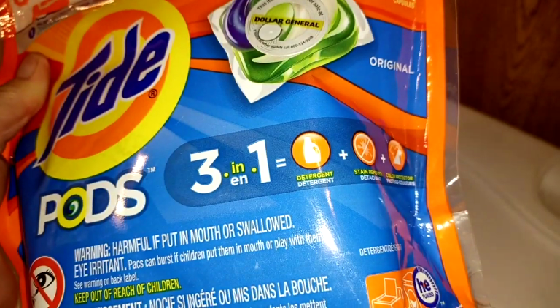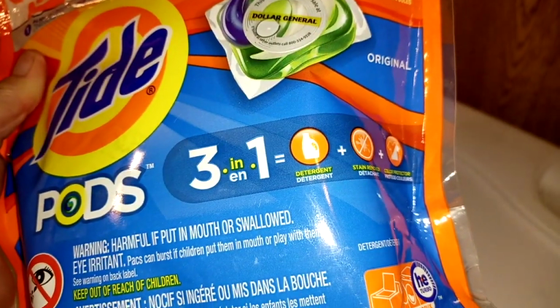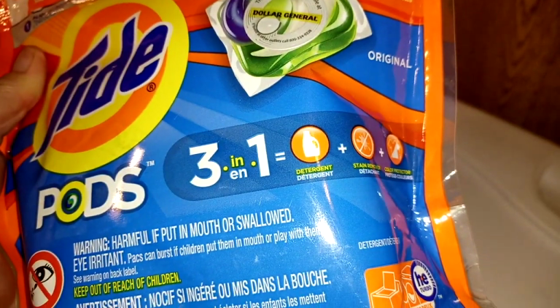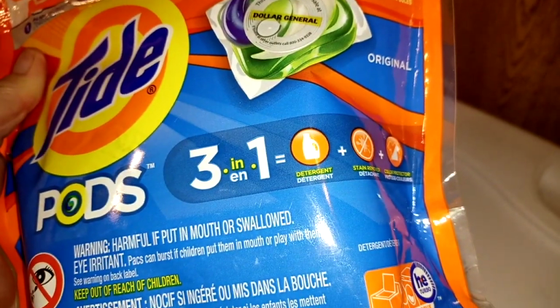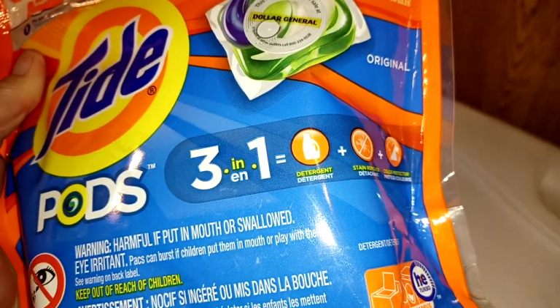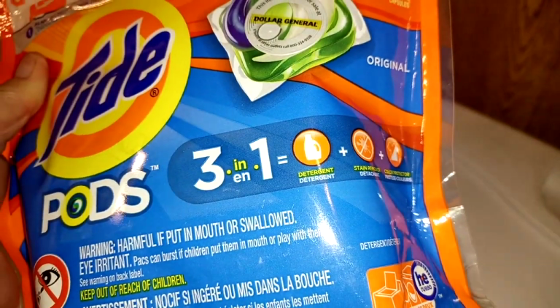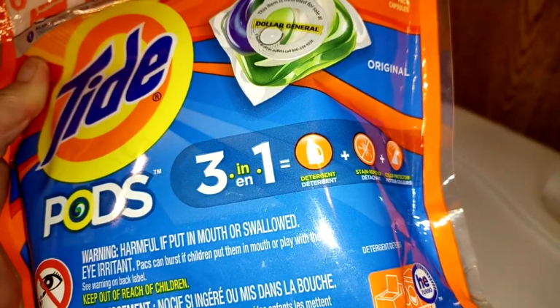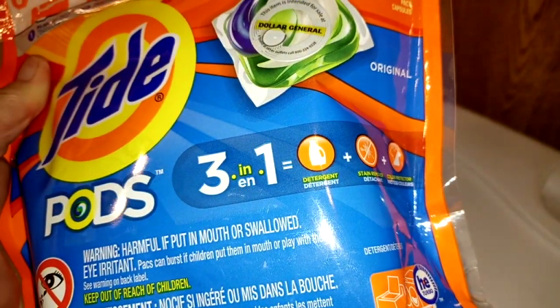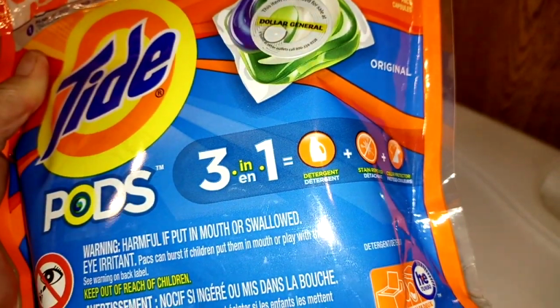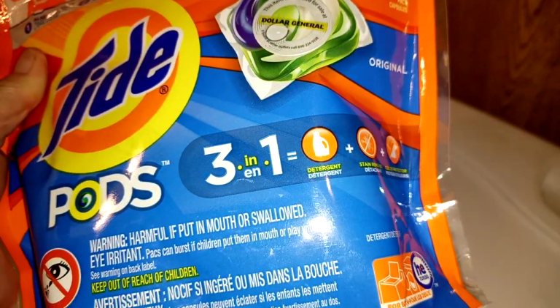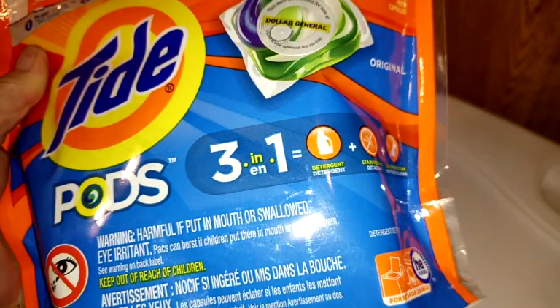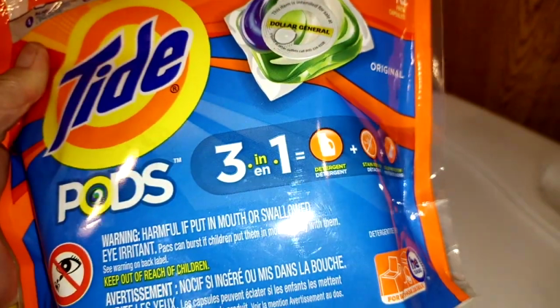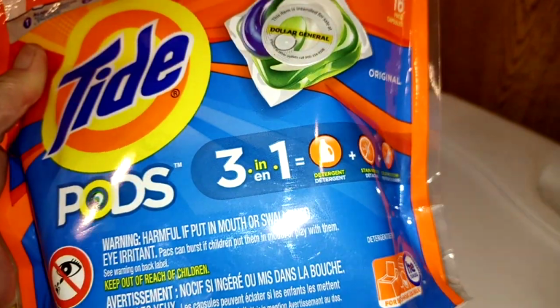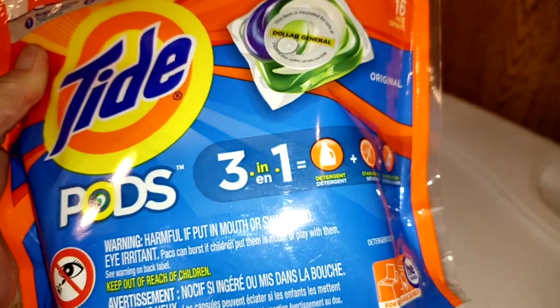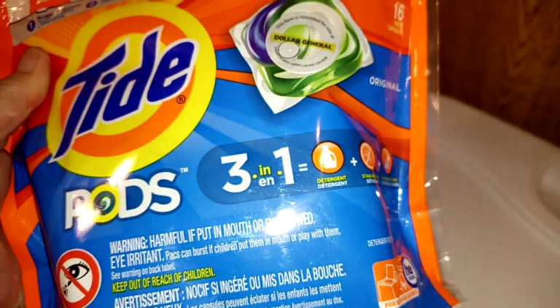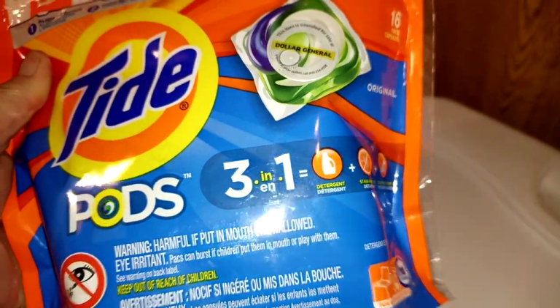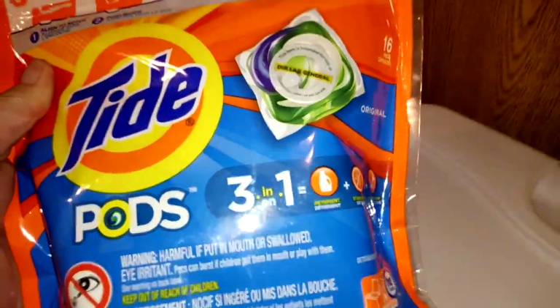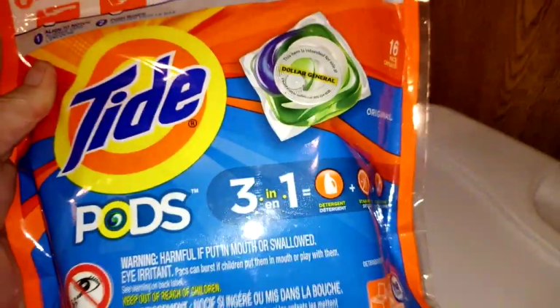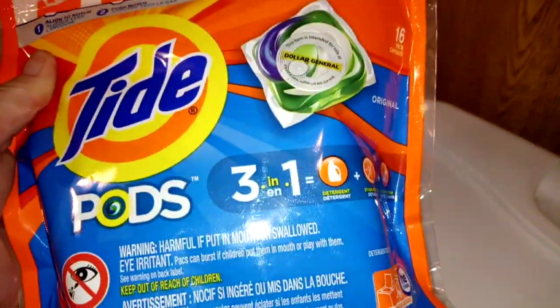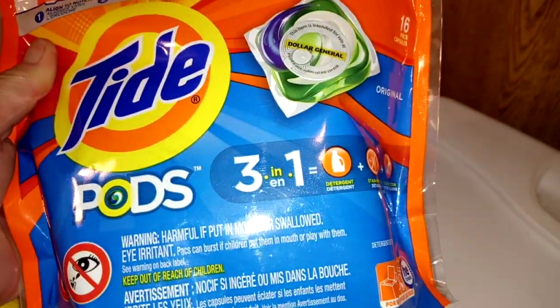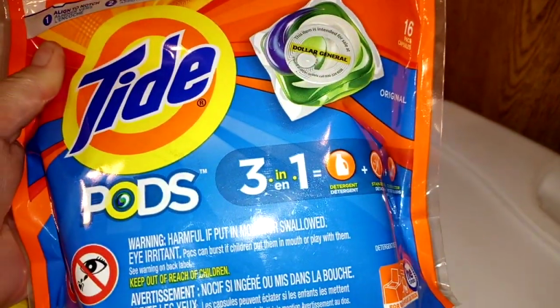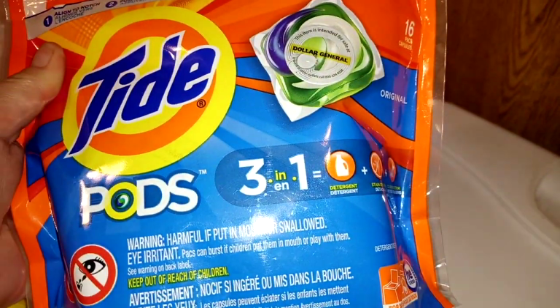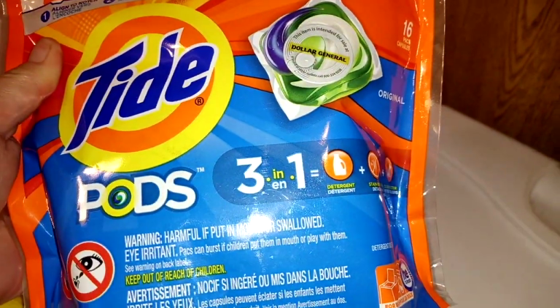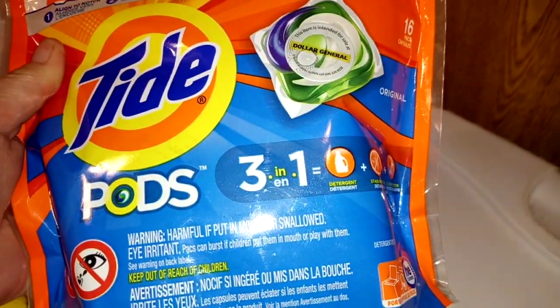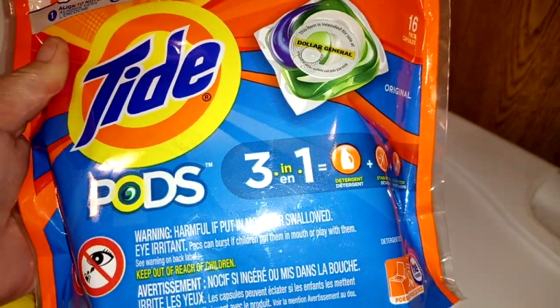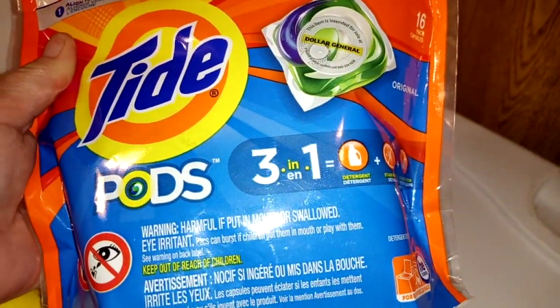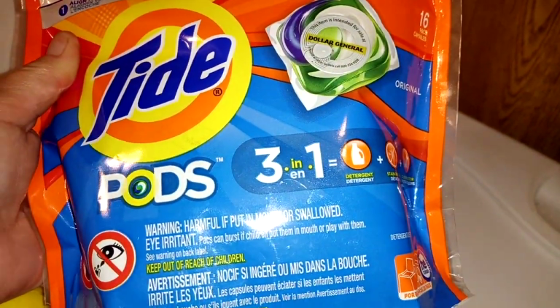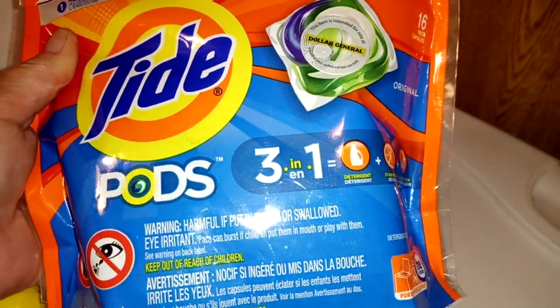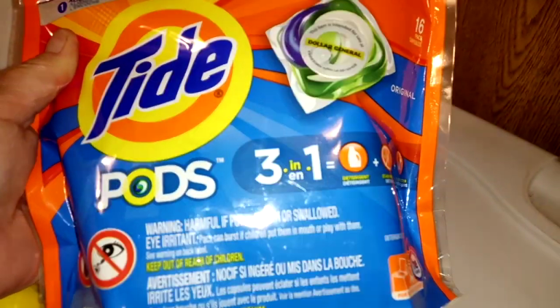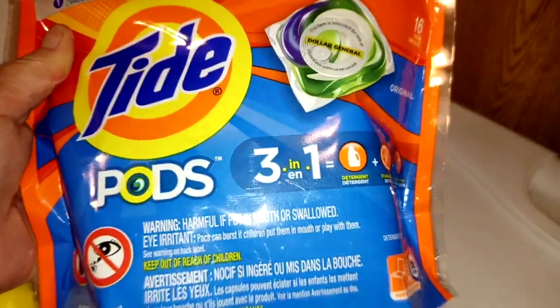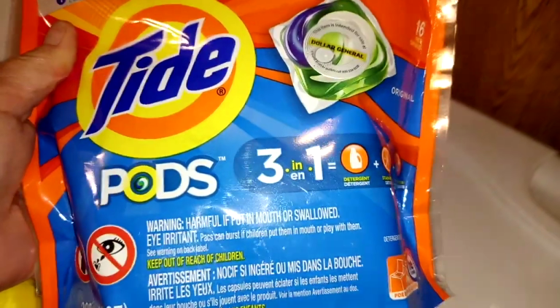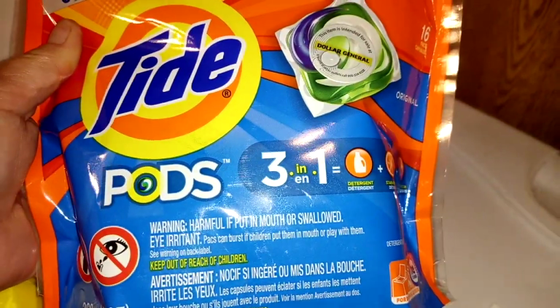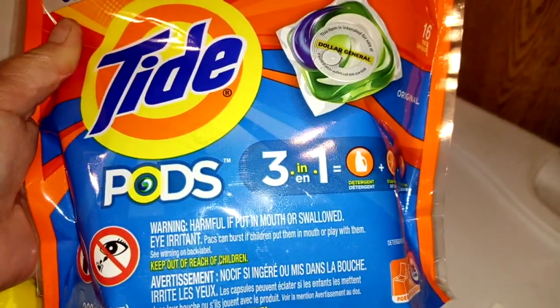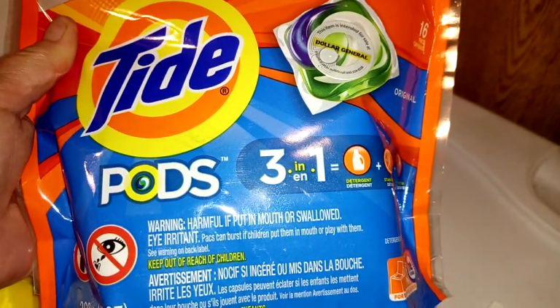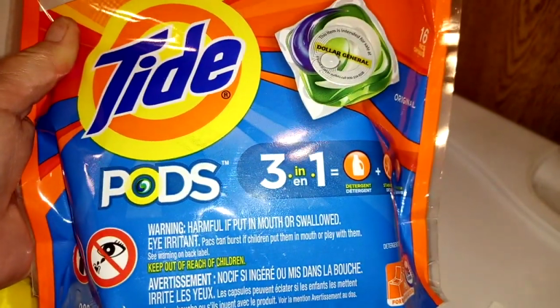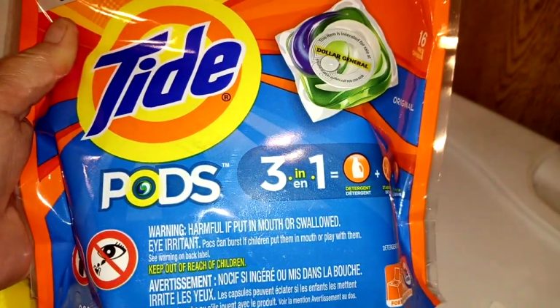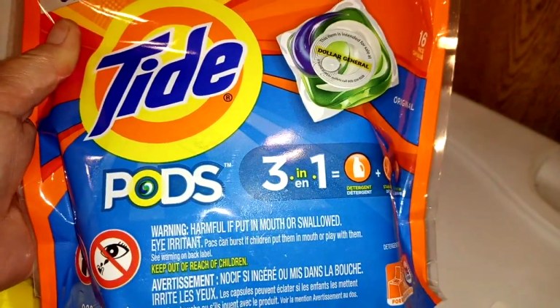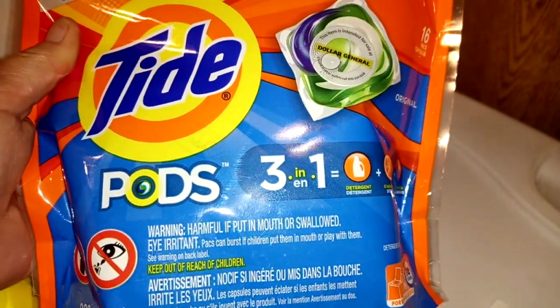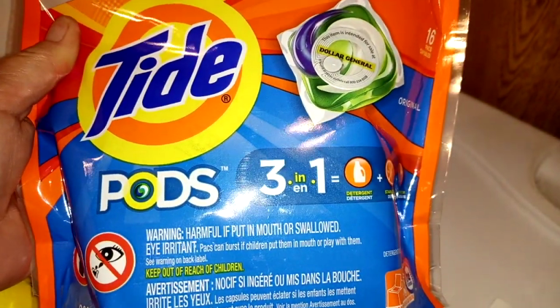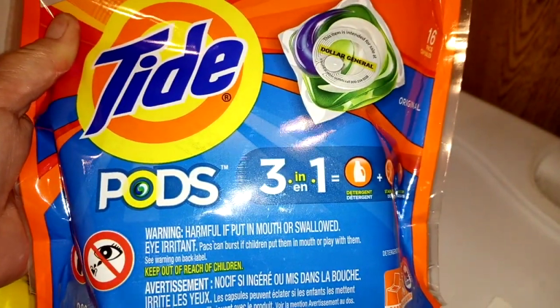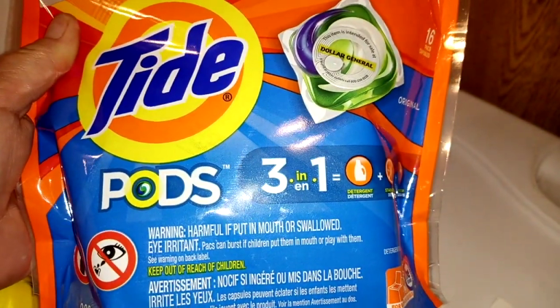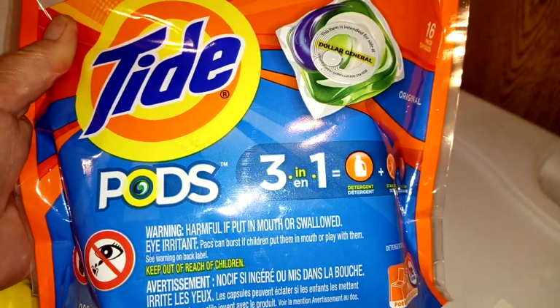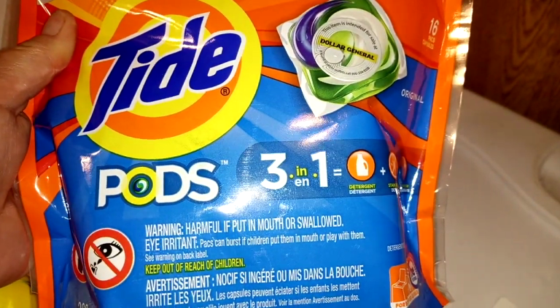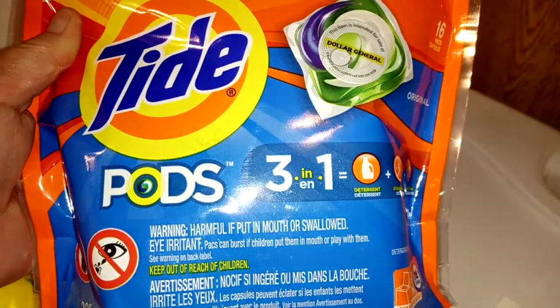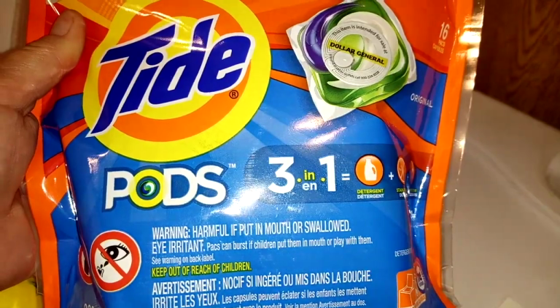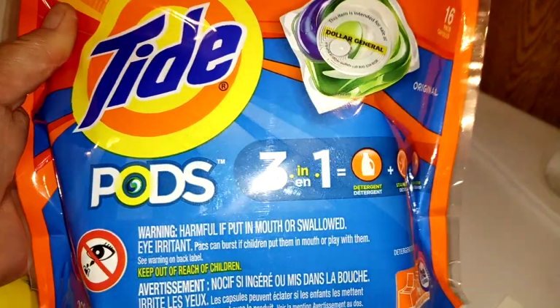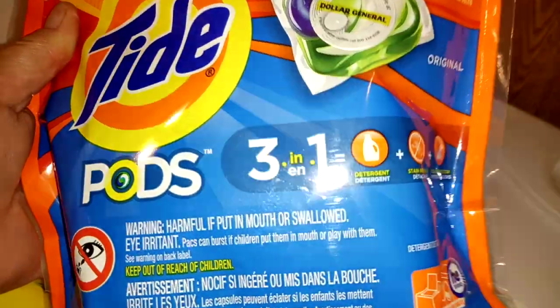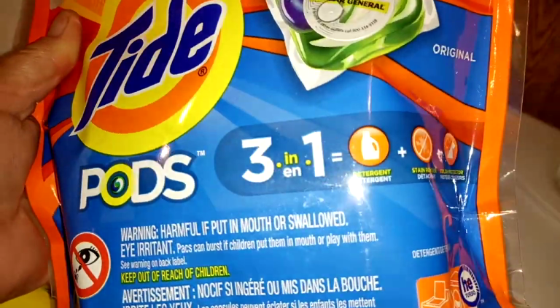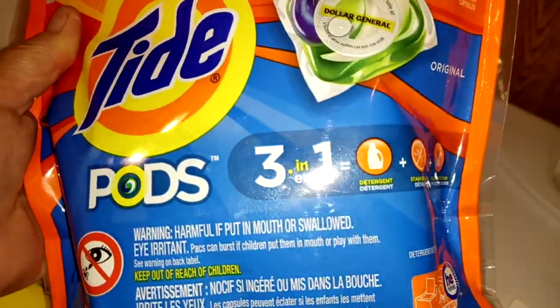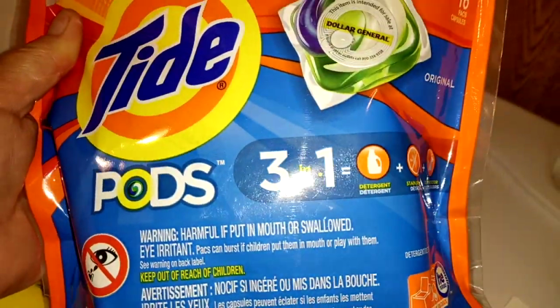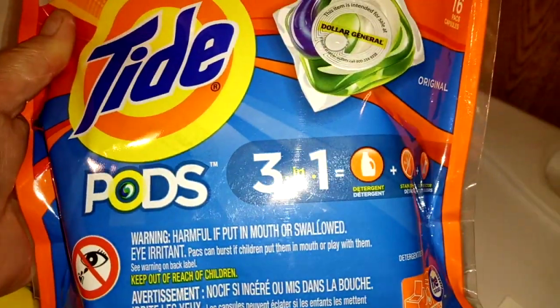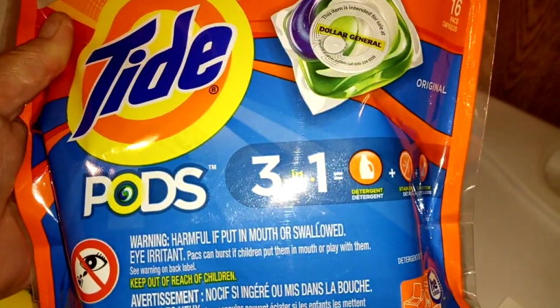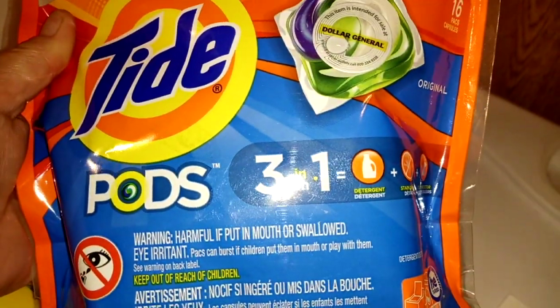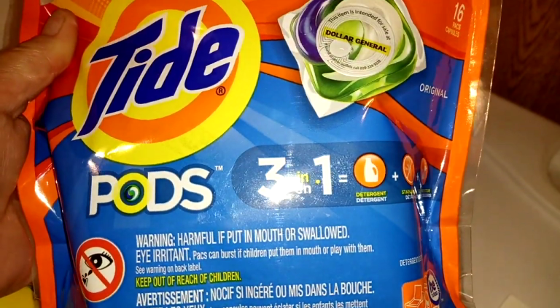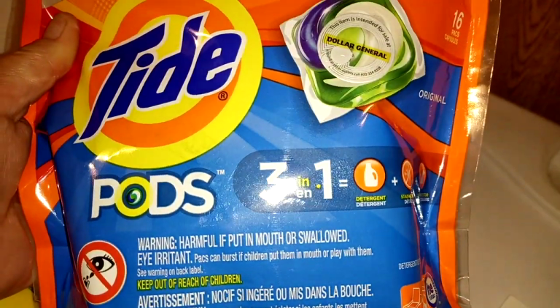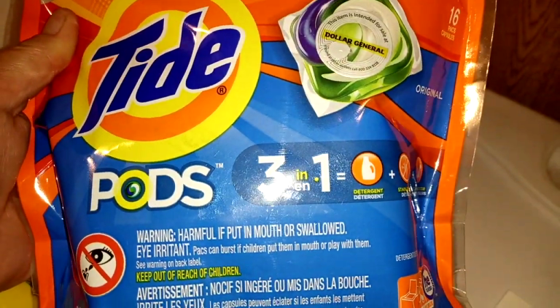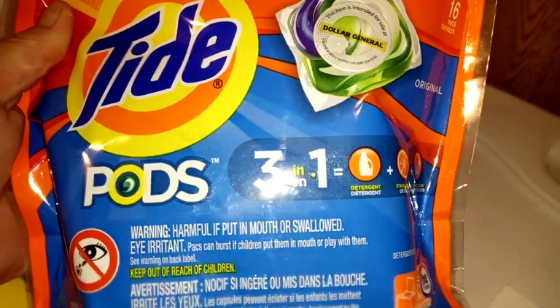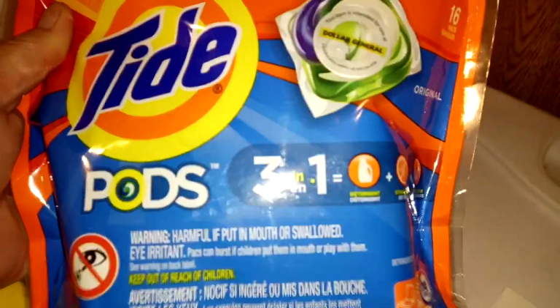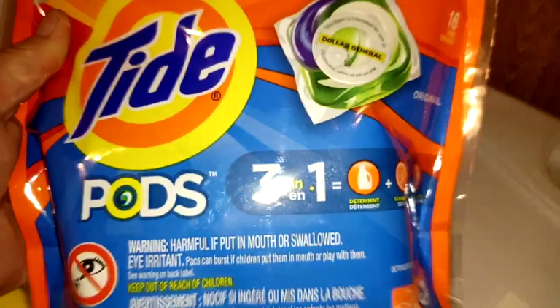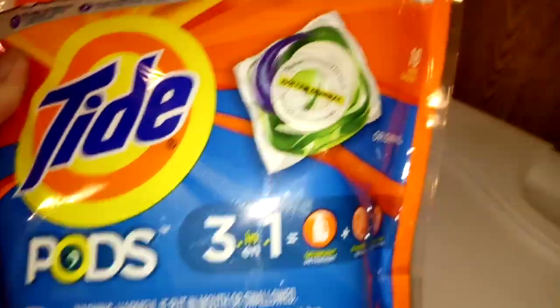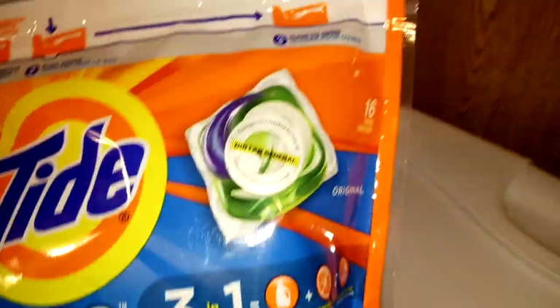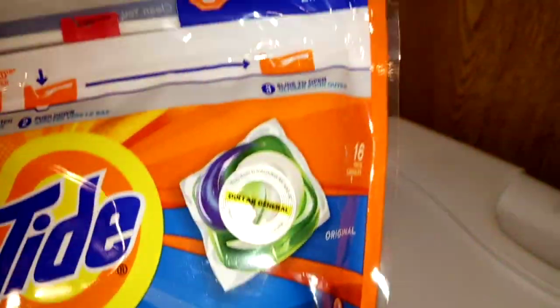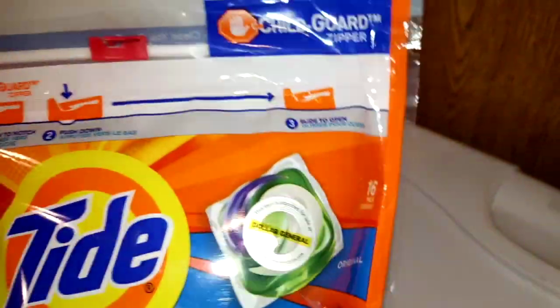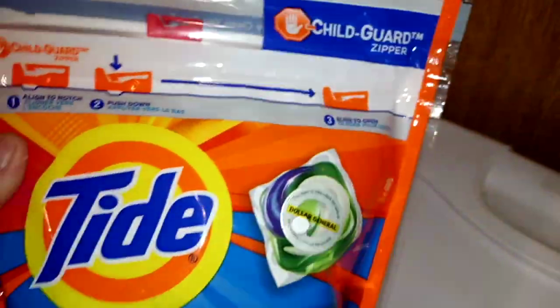There are two different coupons. The one that says Pods is attaching to the Pods.